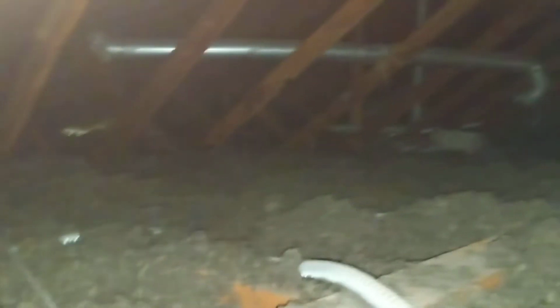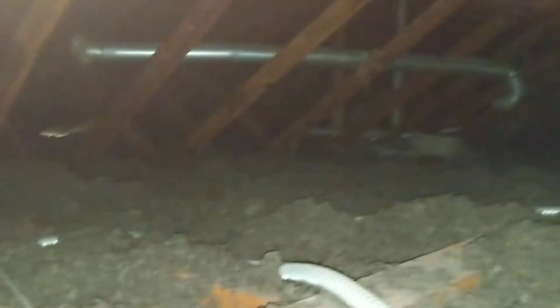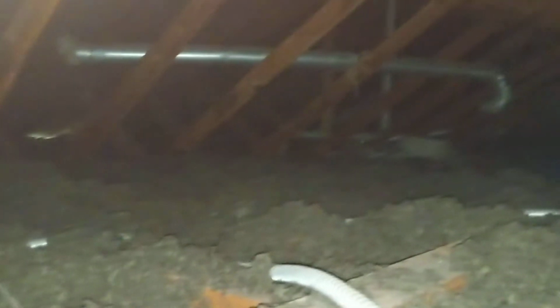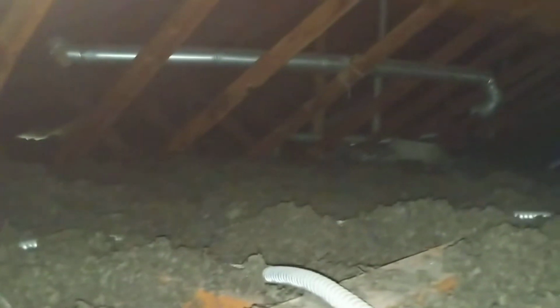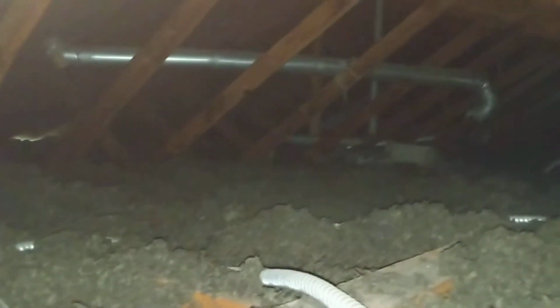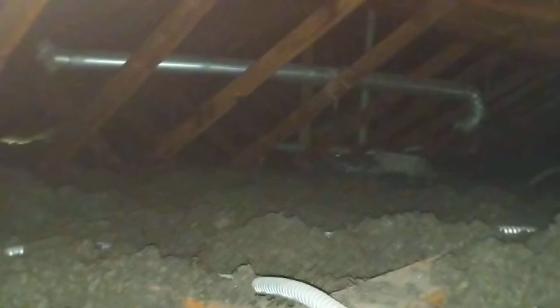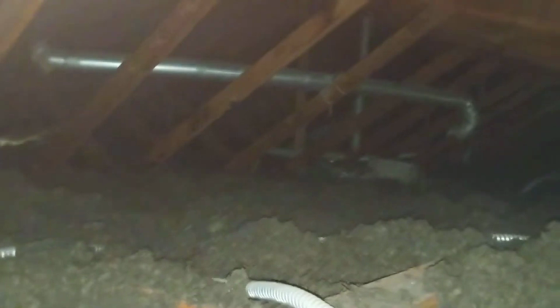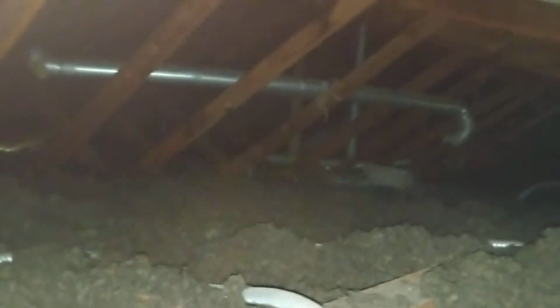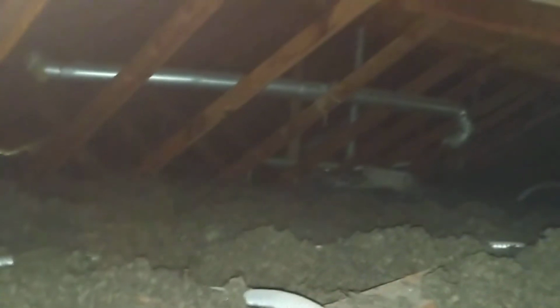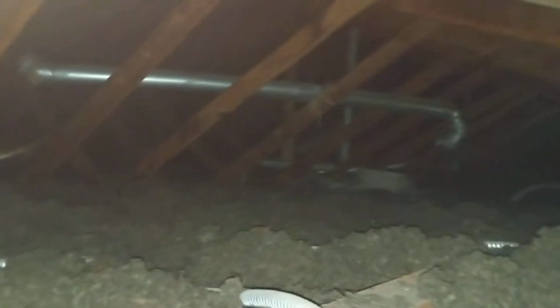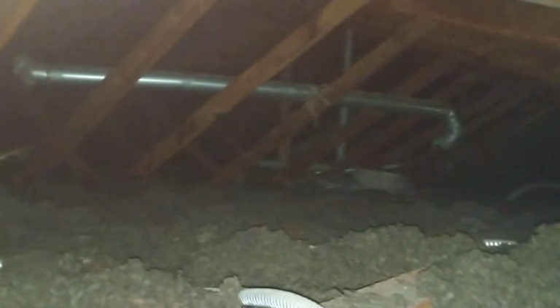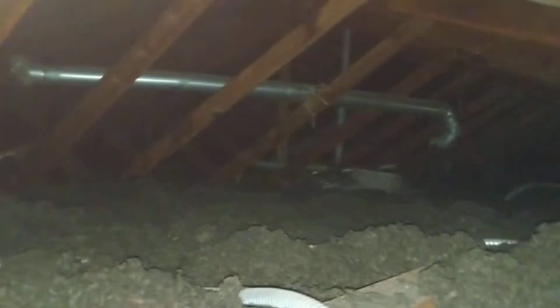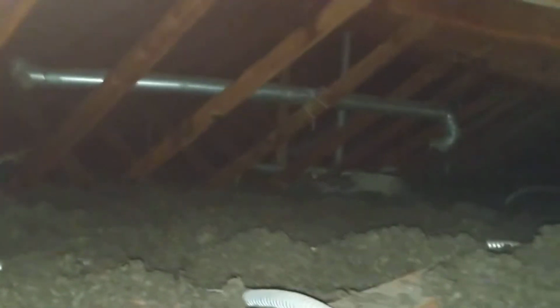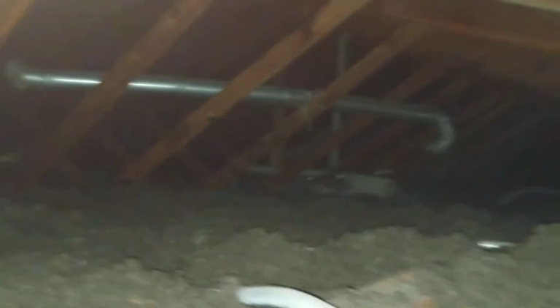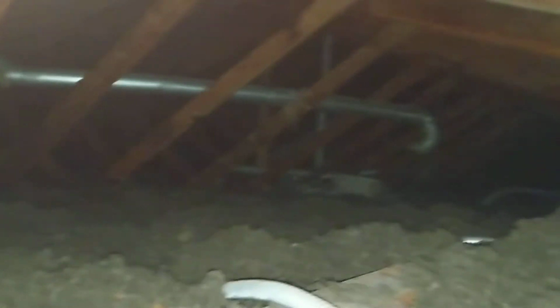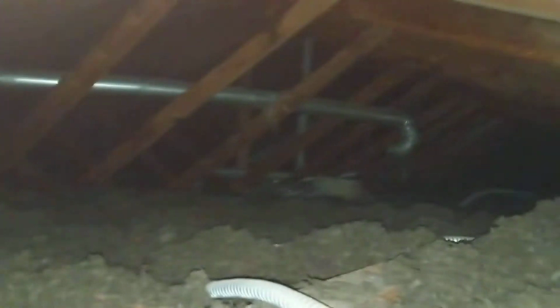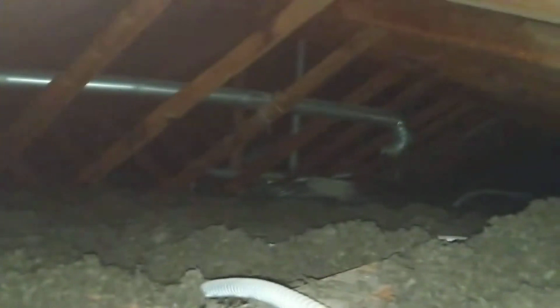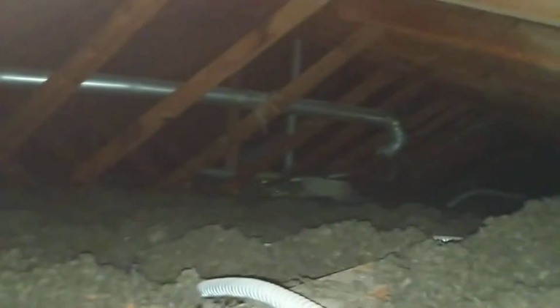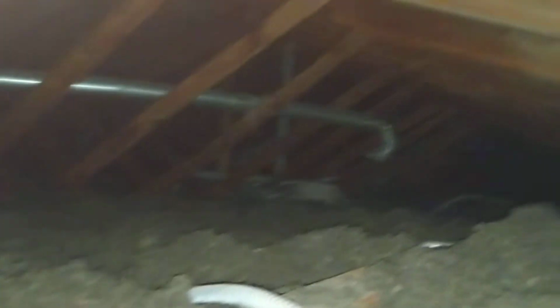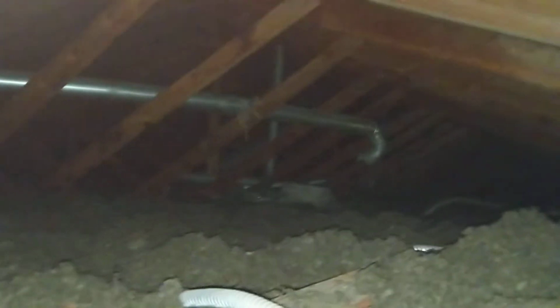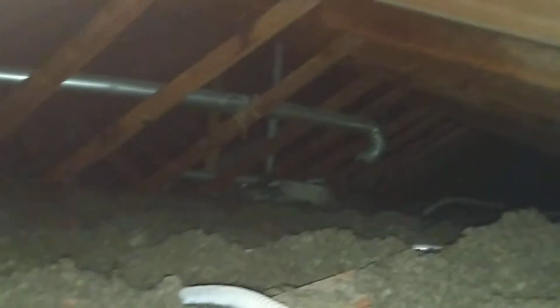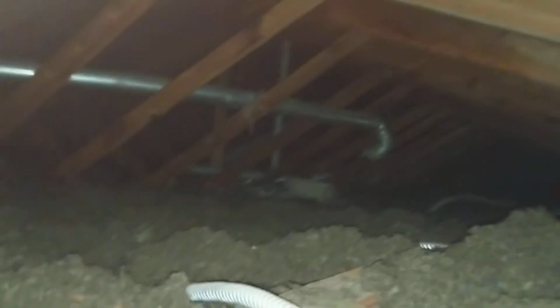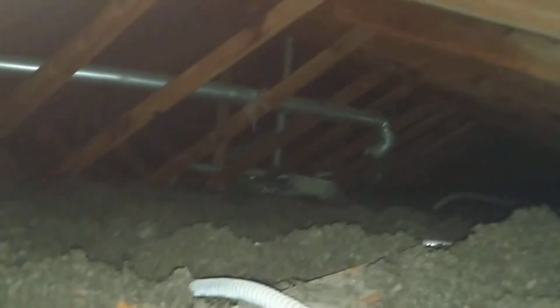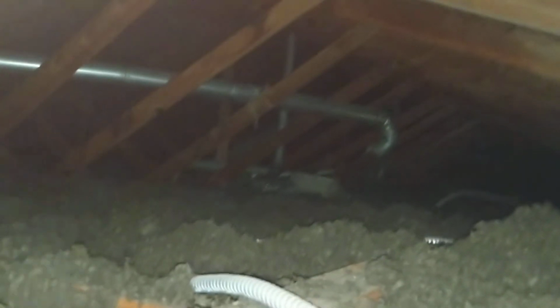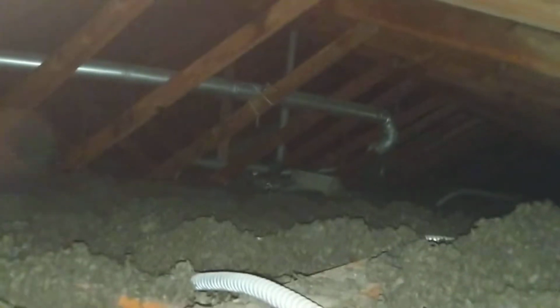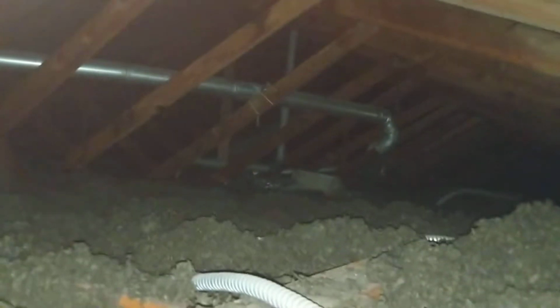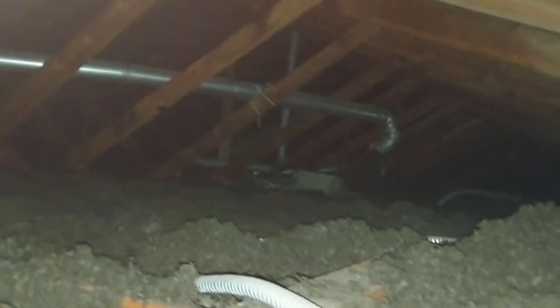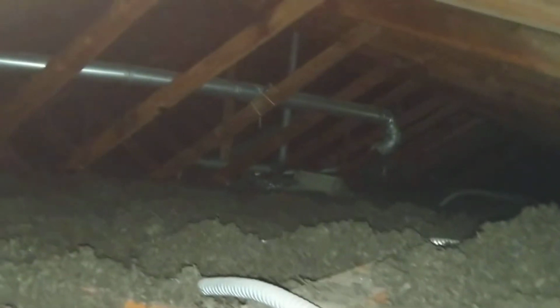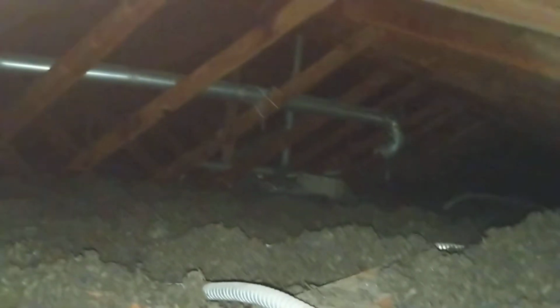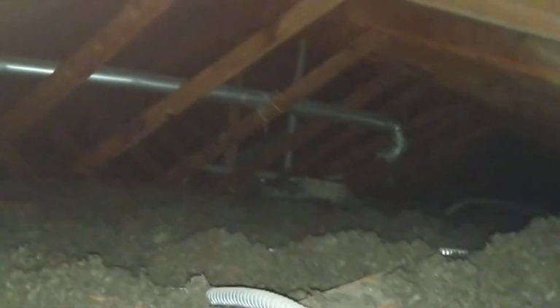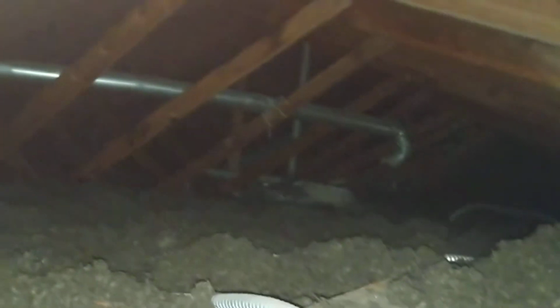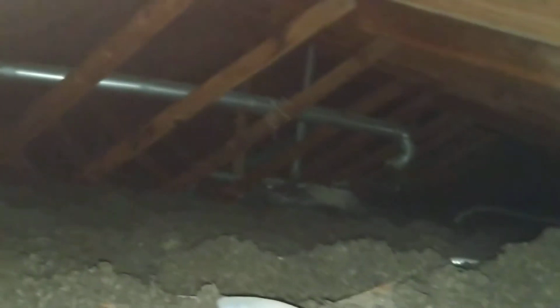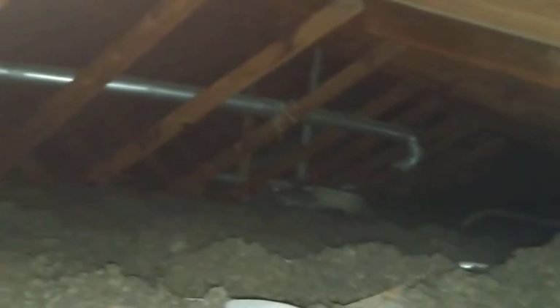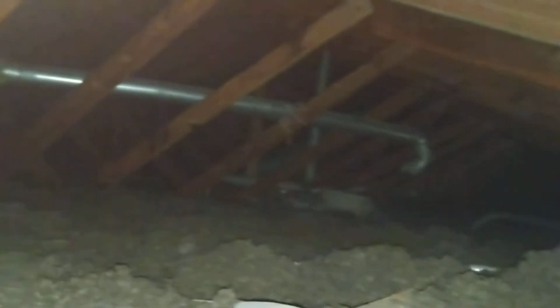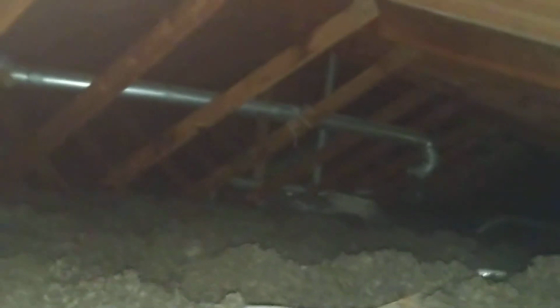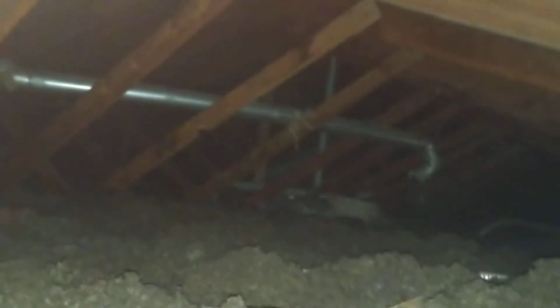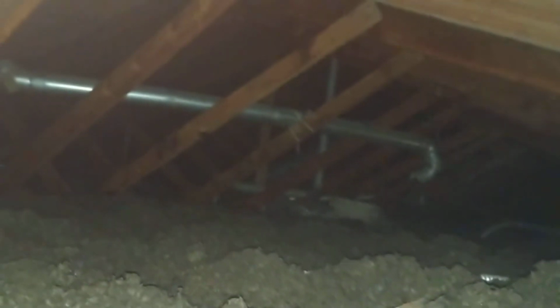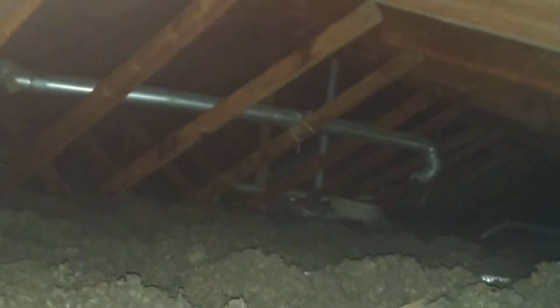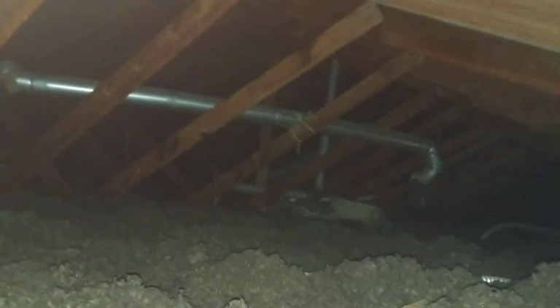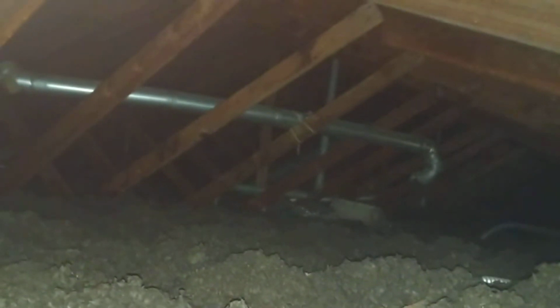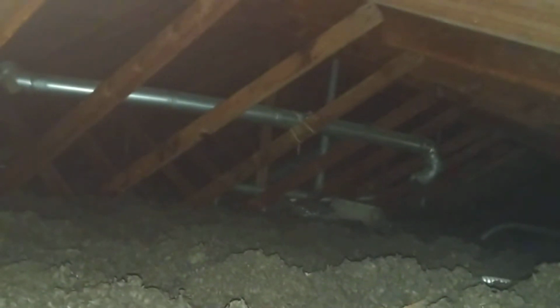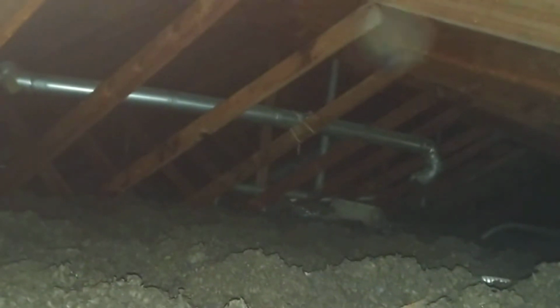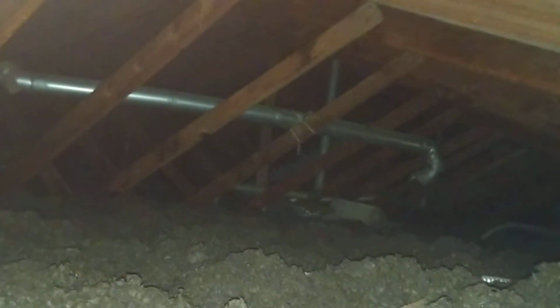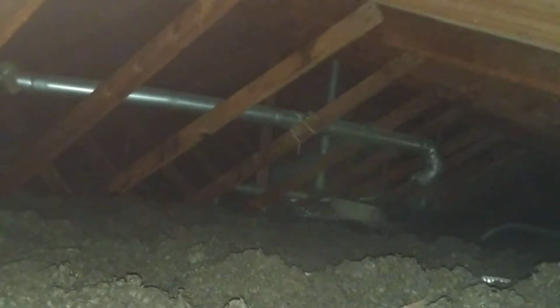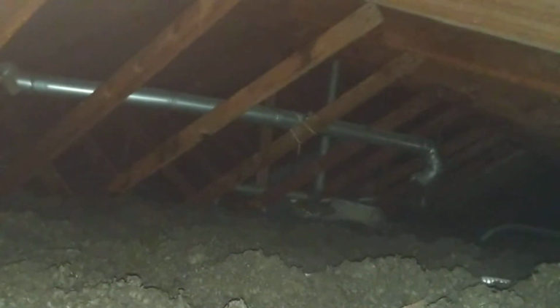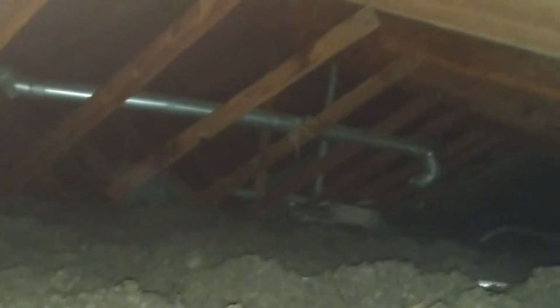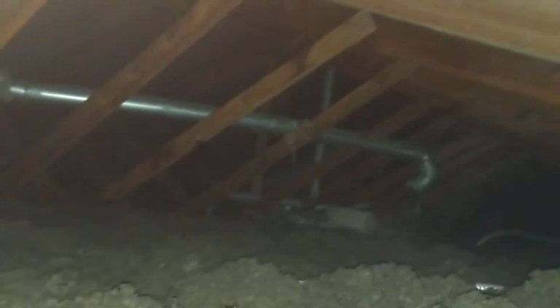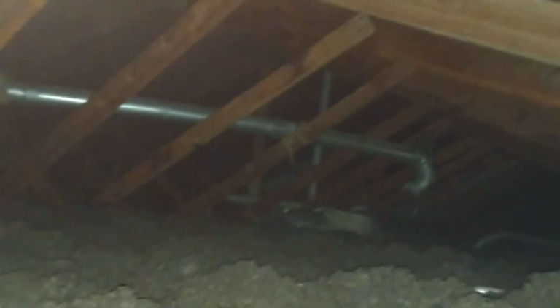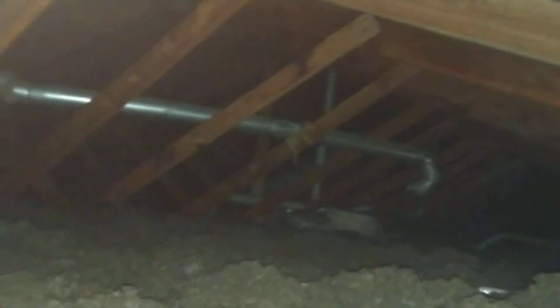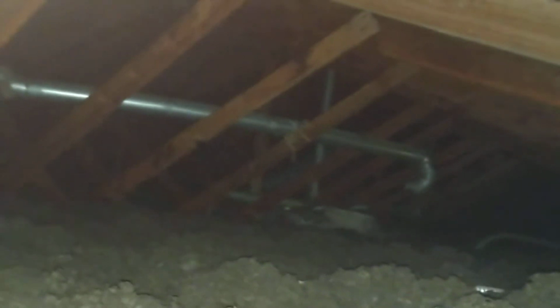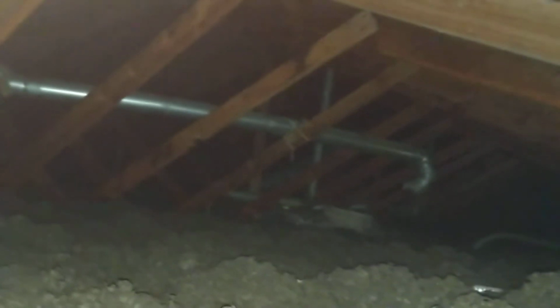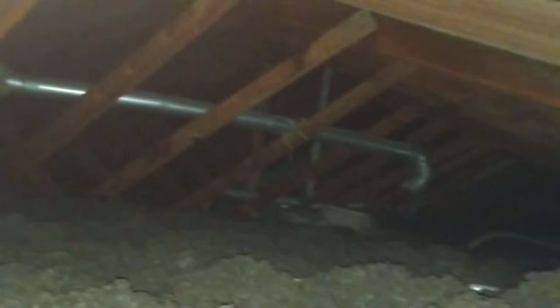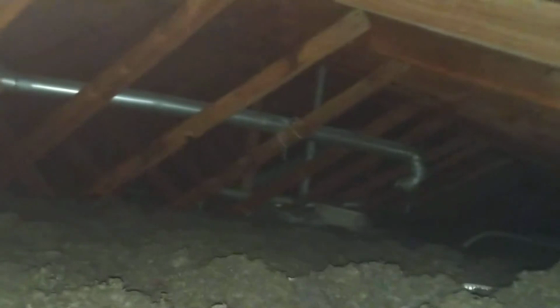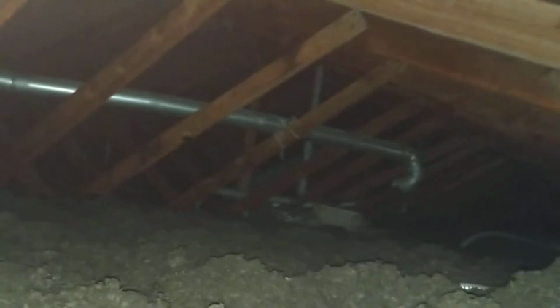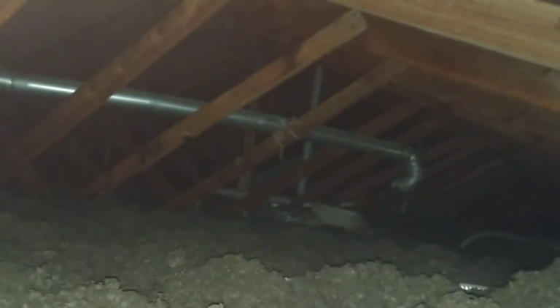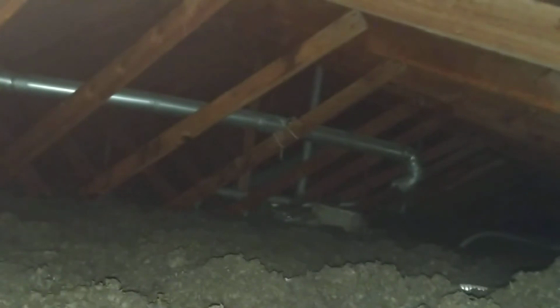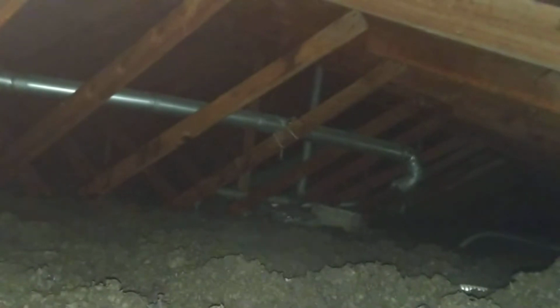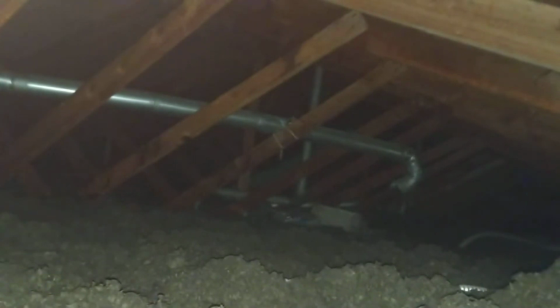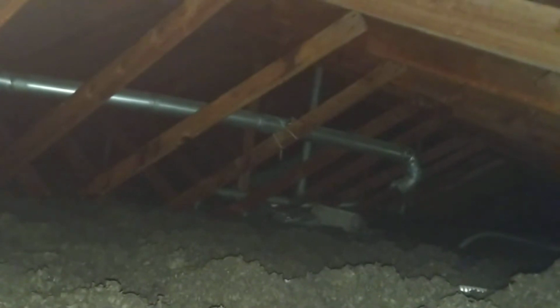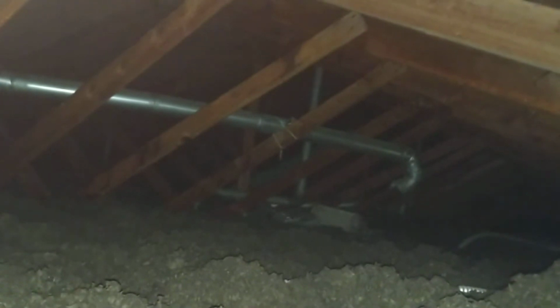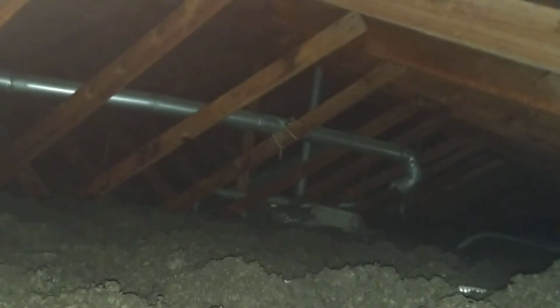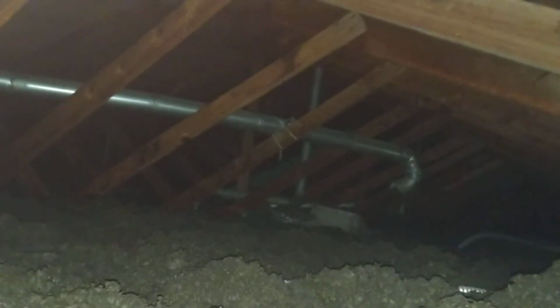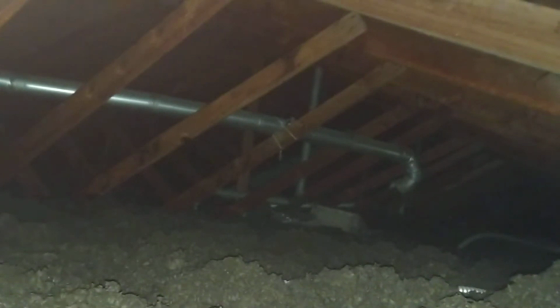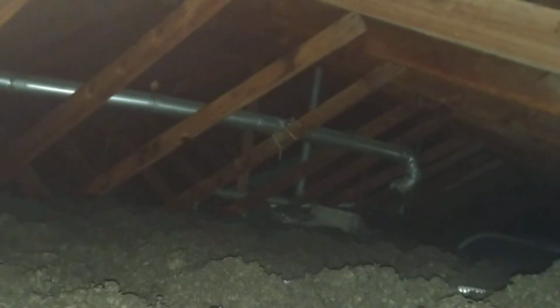At the time of inspection, there were a couple of significant reportable challenges in this truss frame attic space. We'll do our best to detail those challenges here.